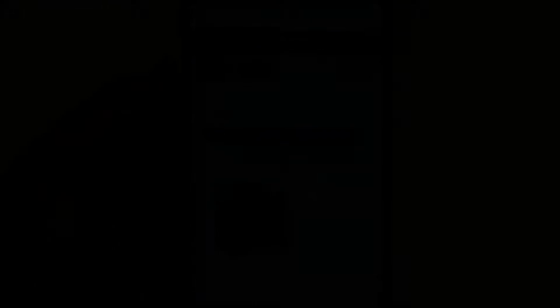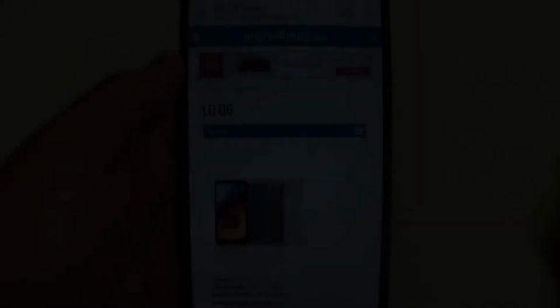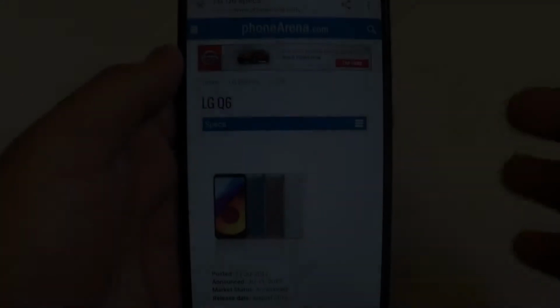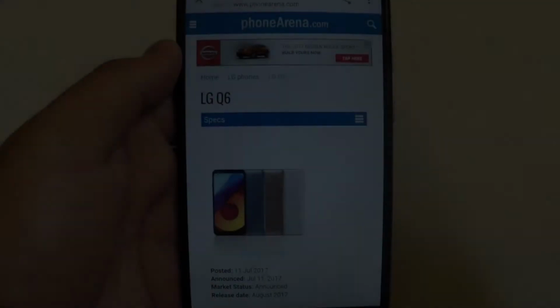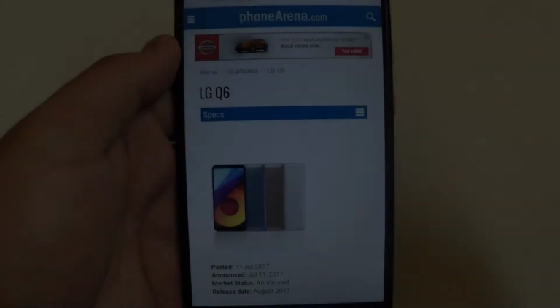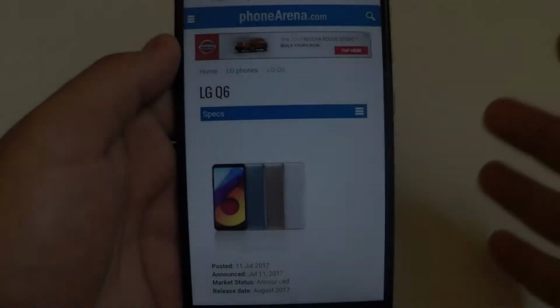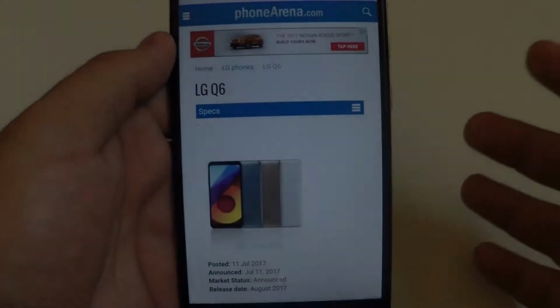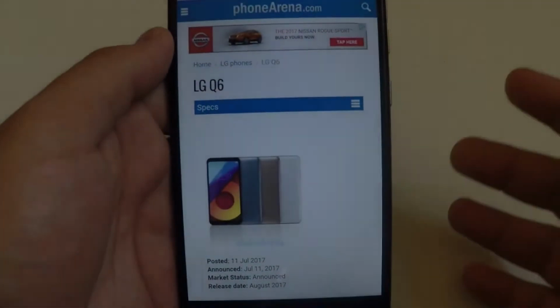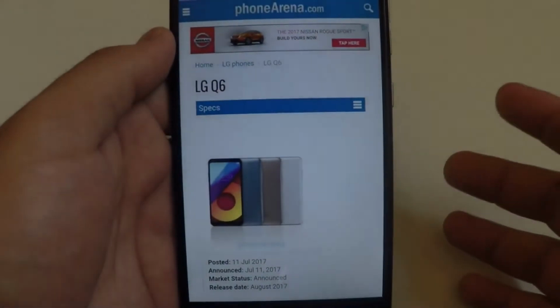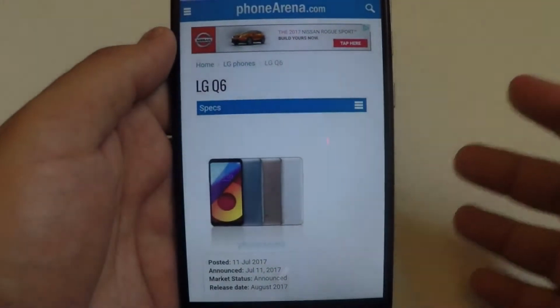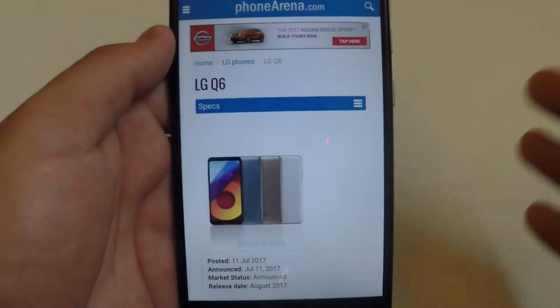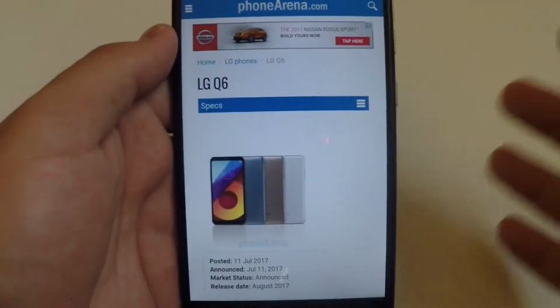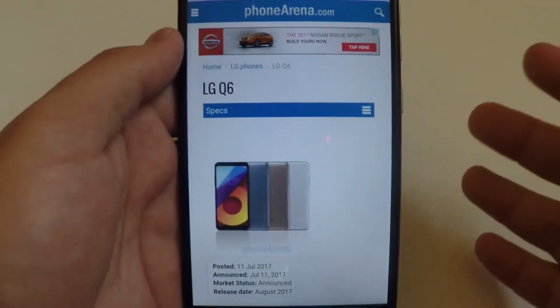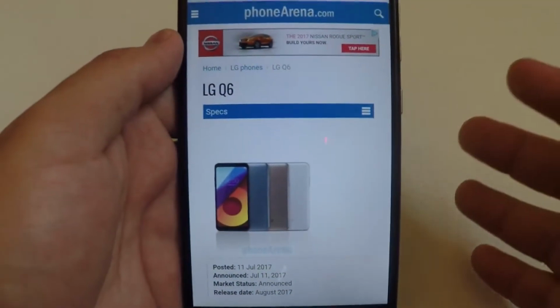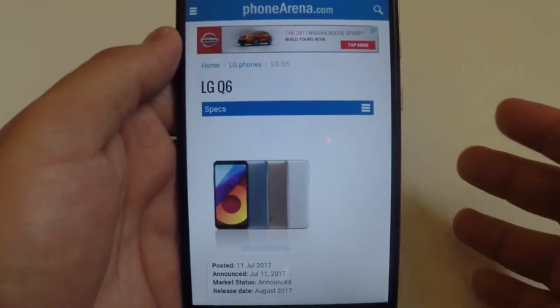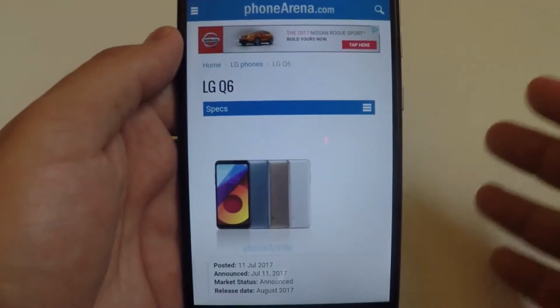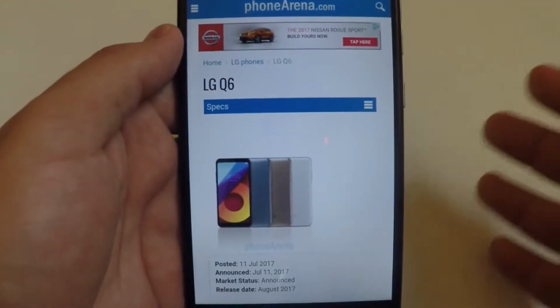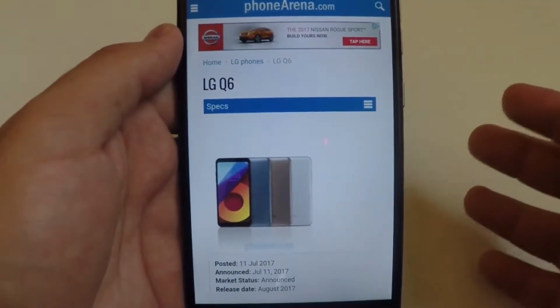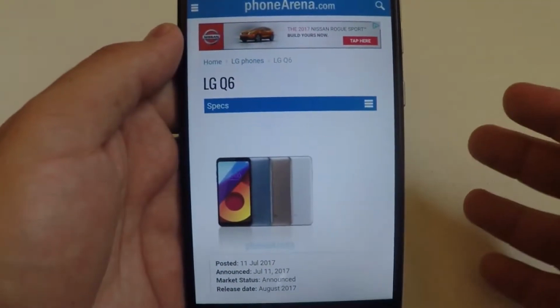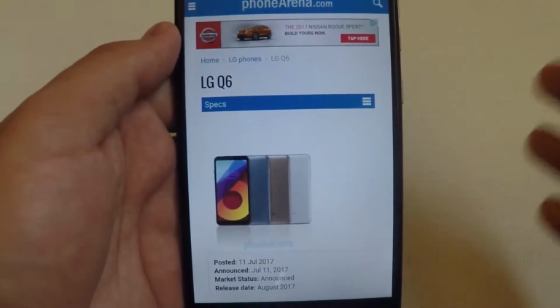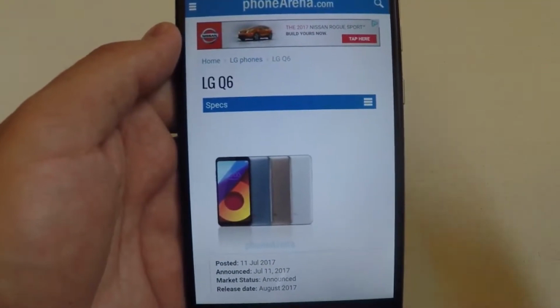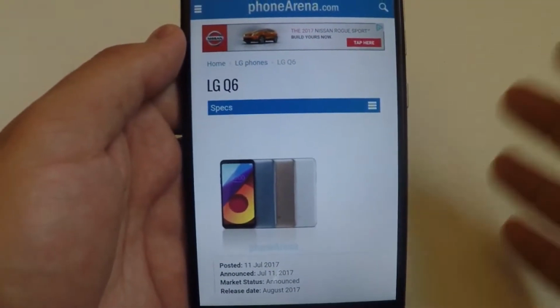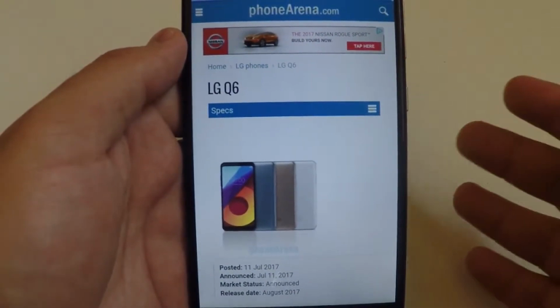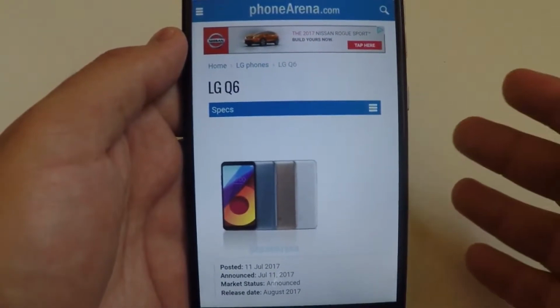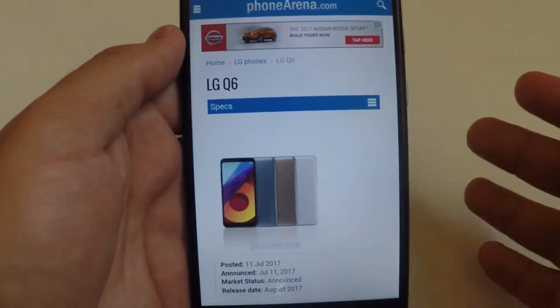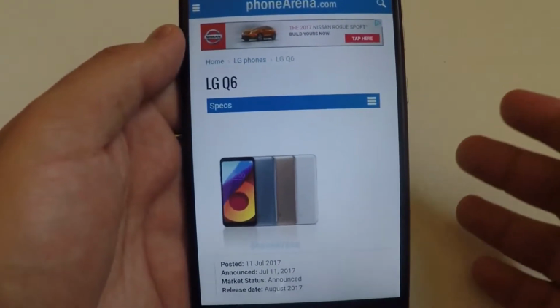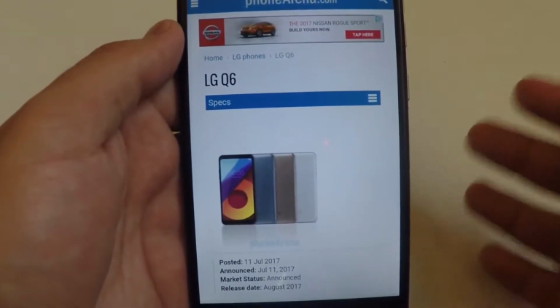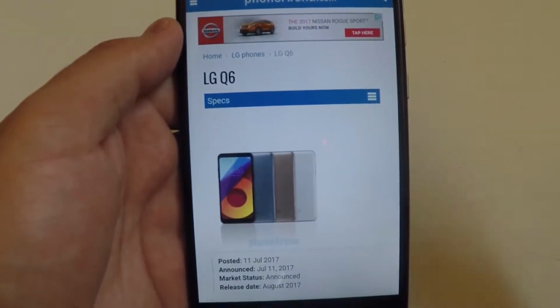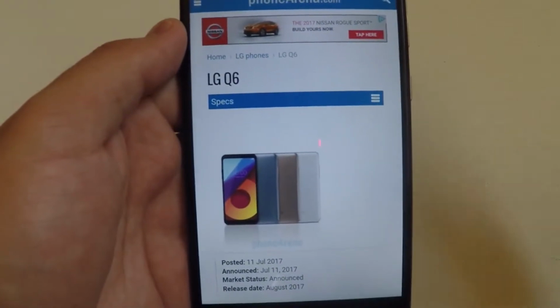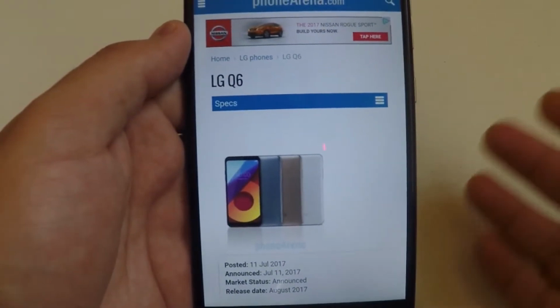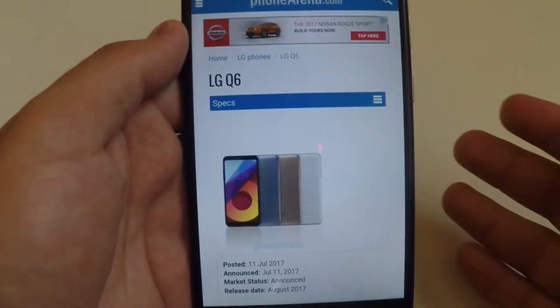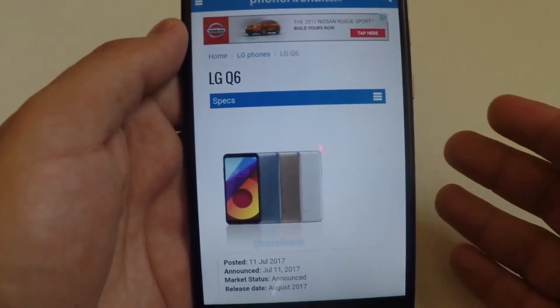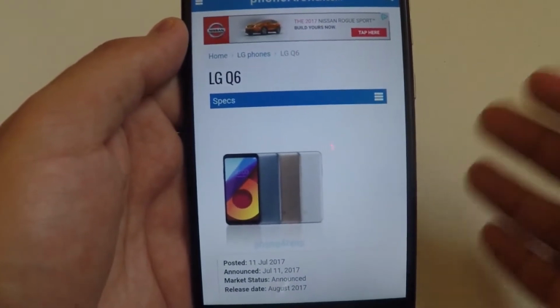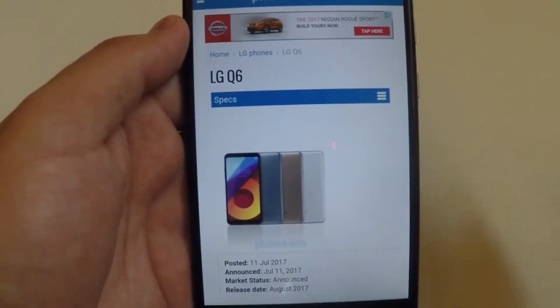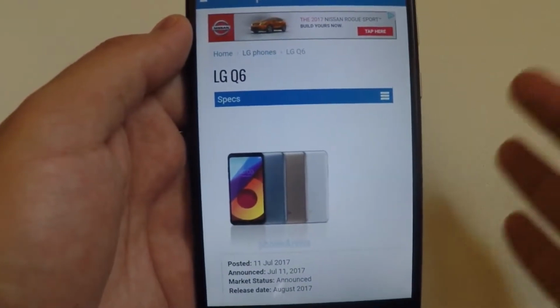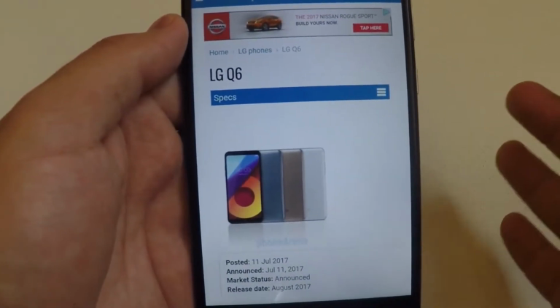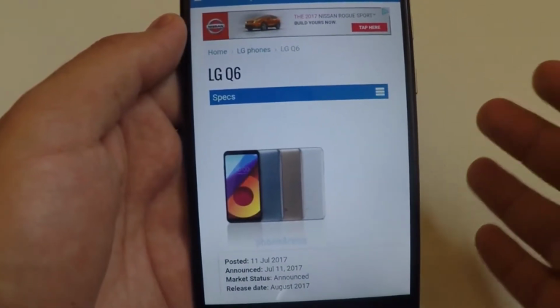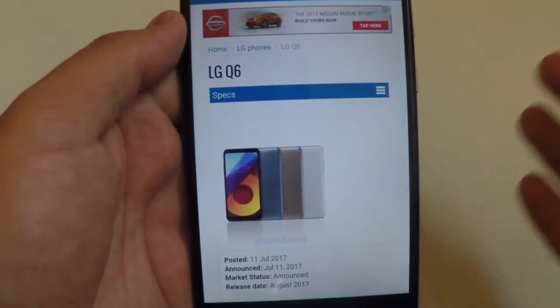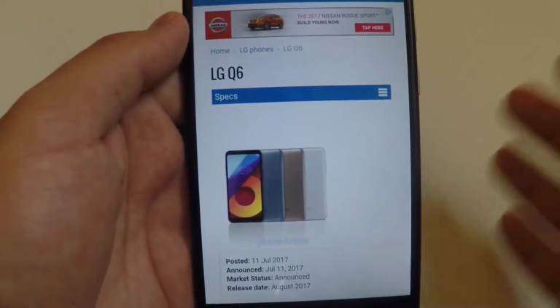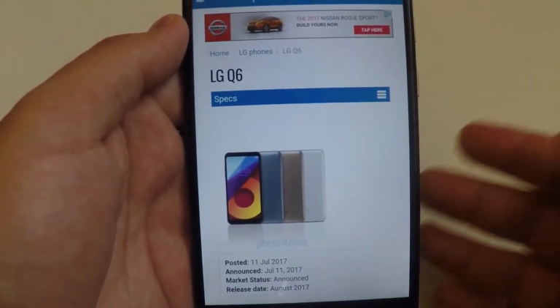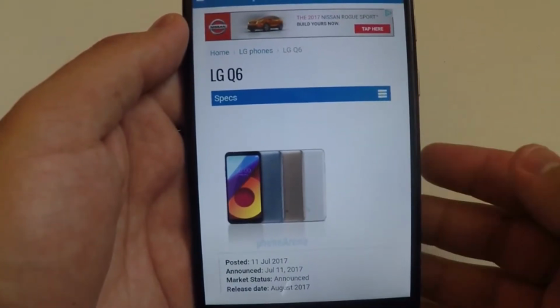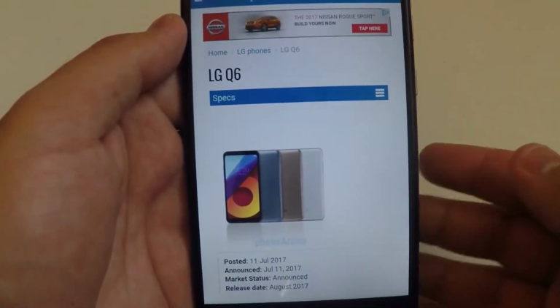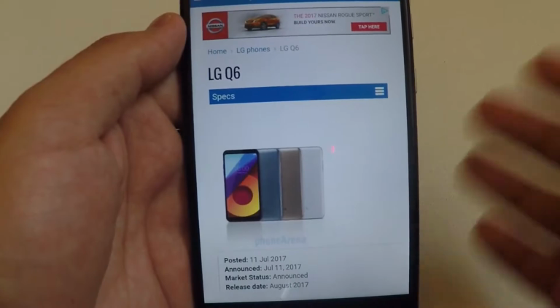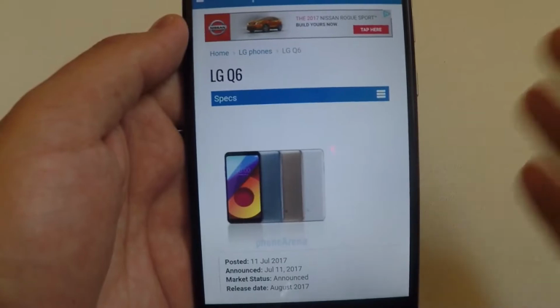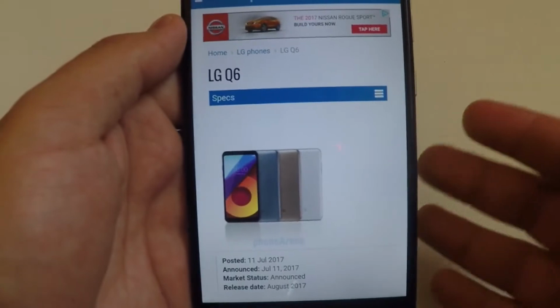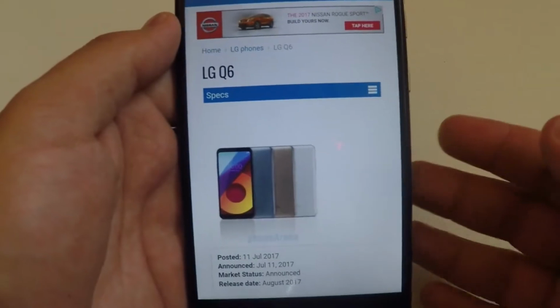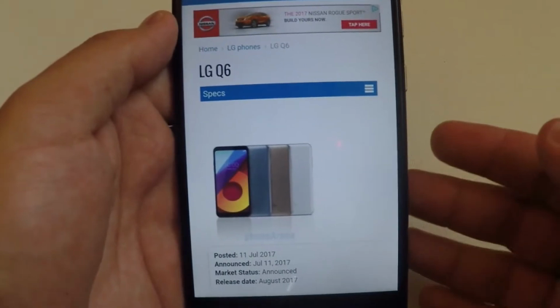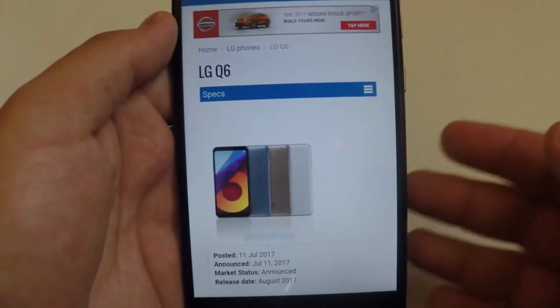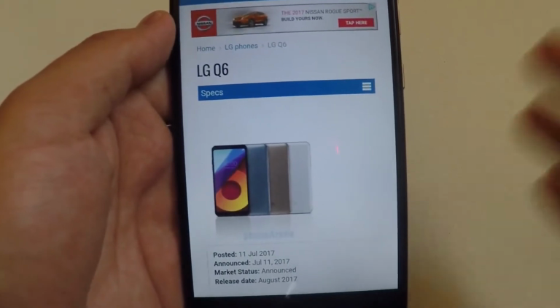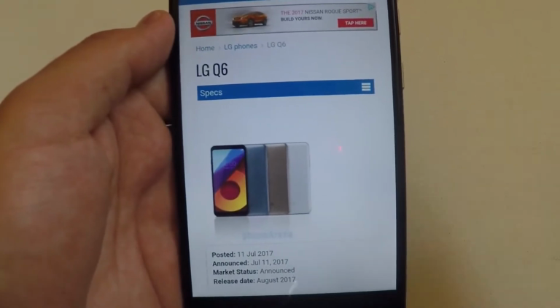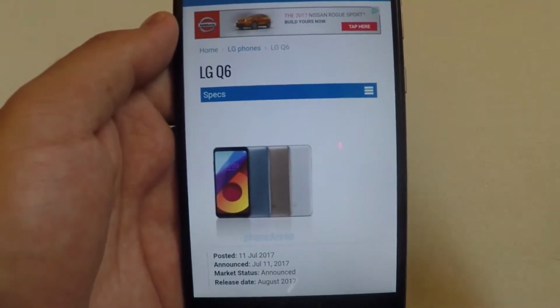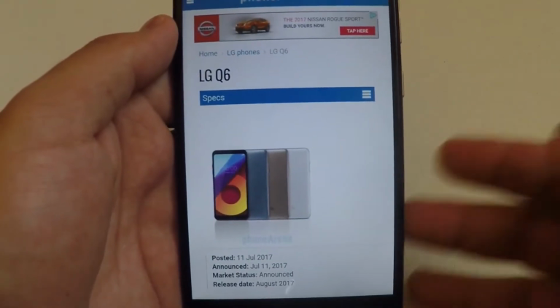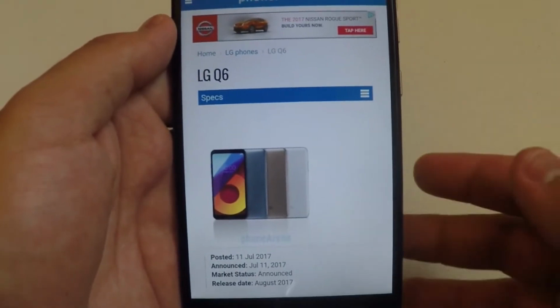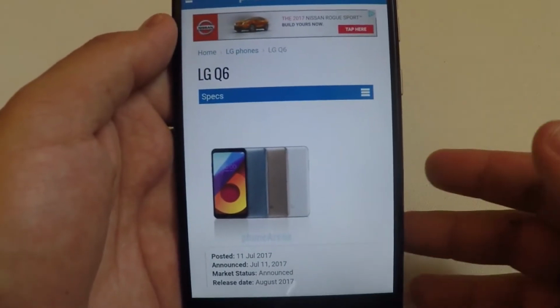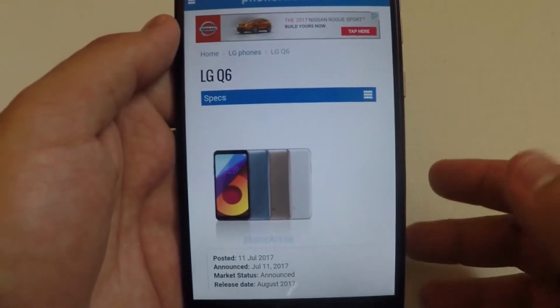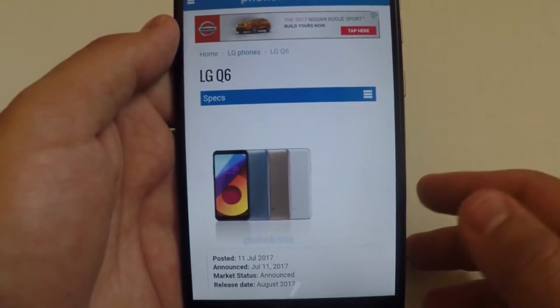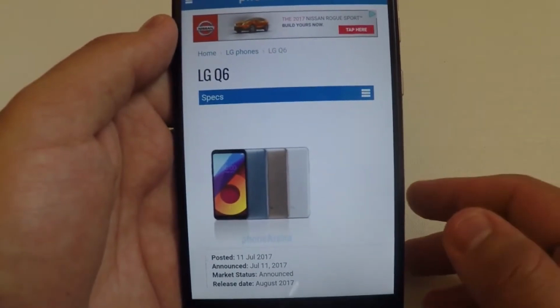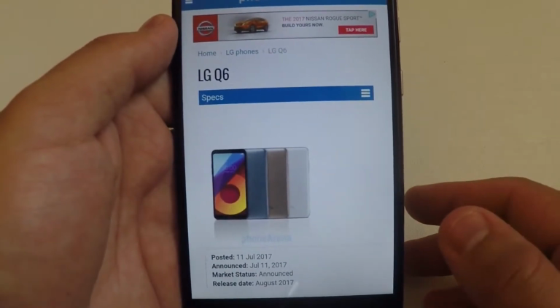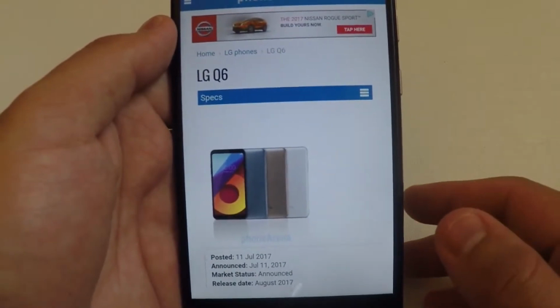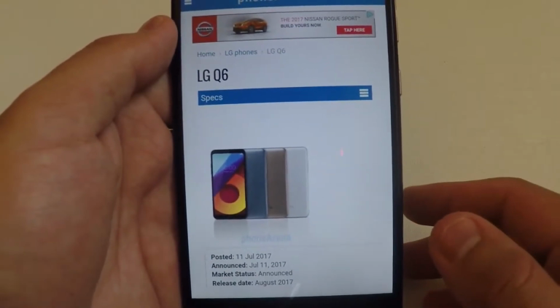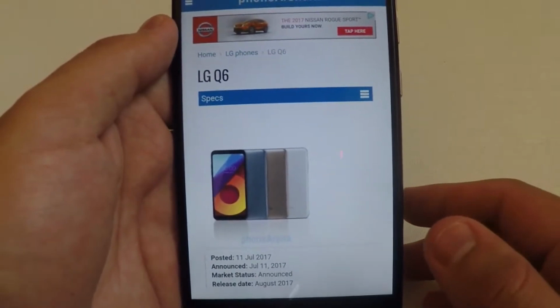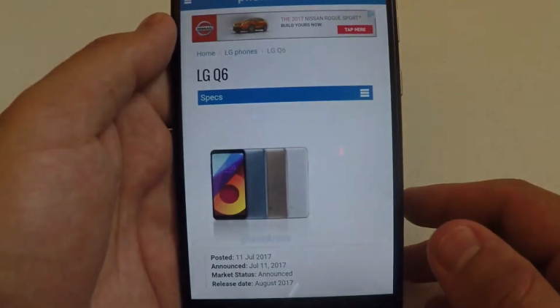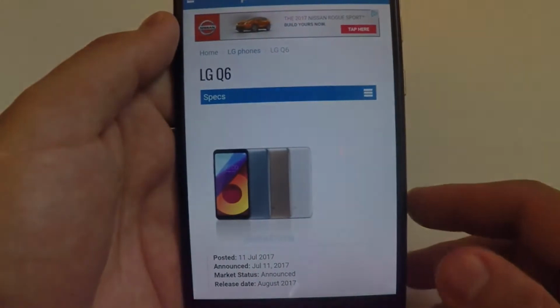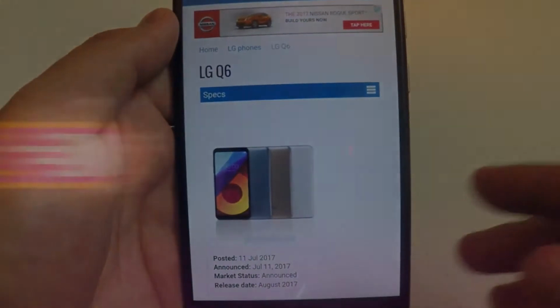What is up guys, today I will be giving you a full rundown and review of the LG Q6 specs, so go ahead and stay tuned.